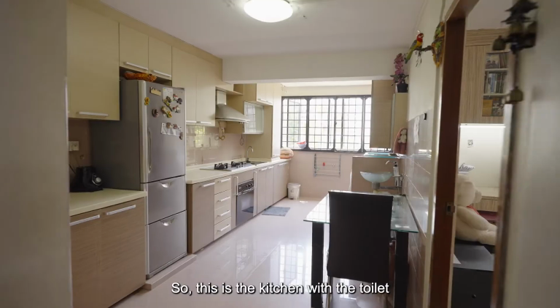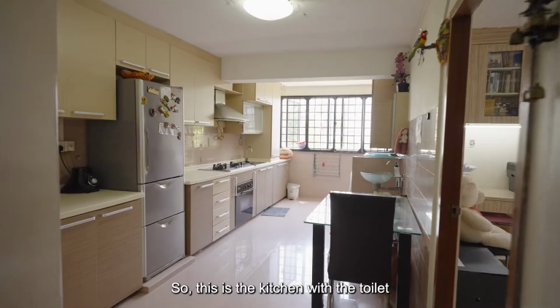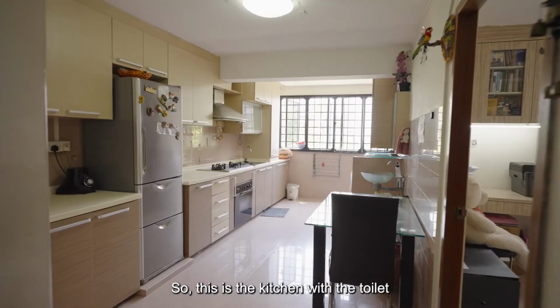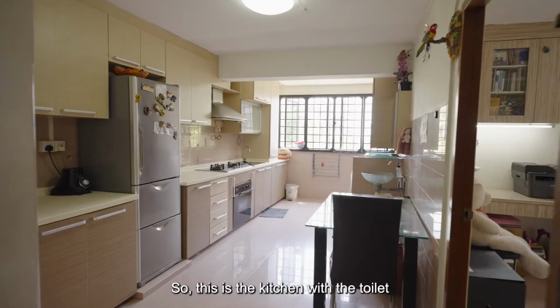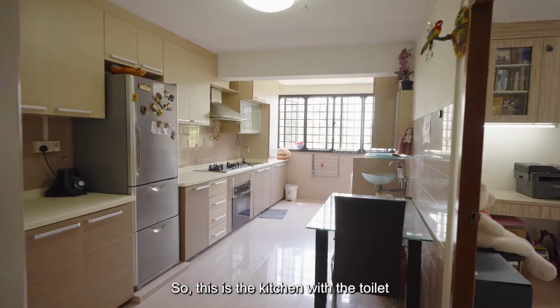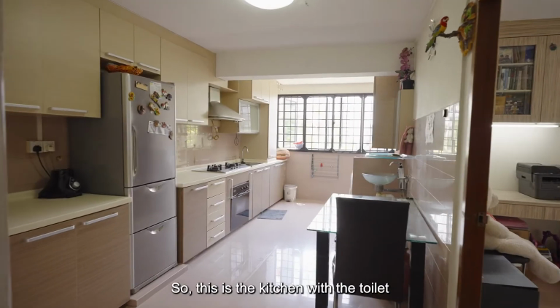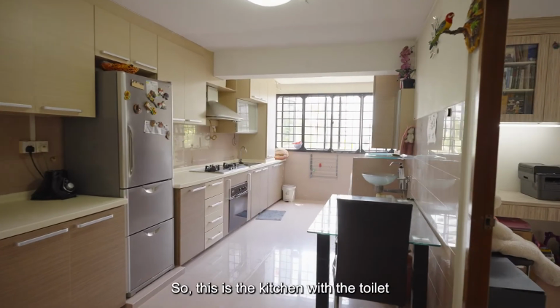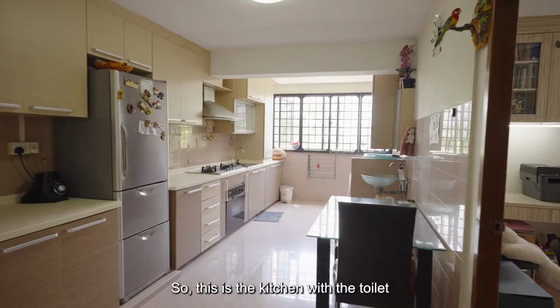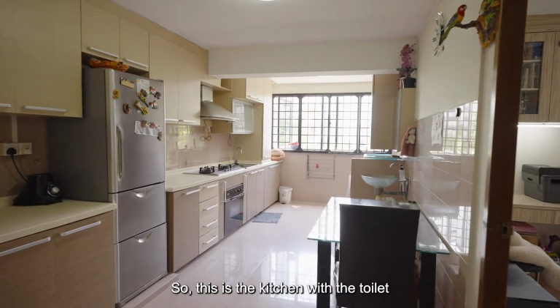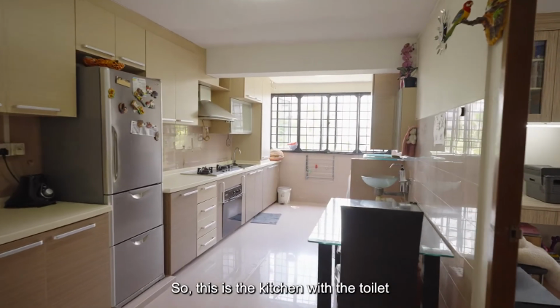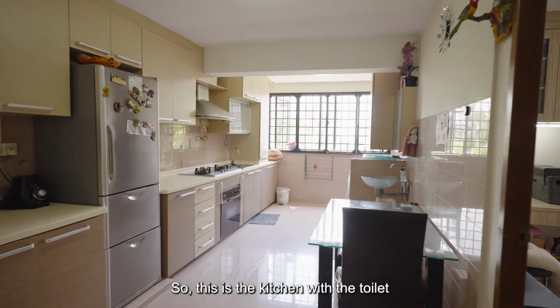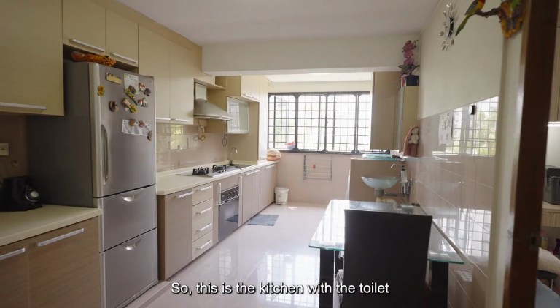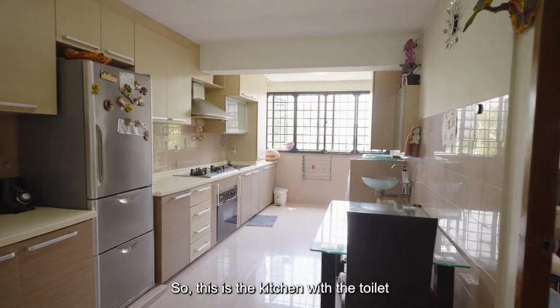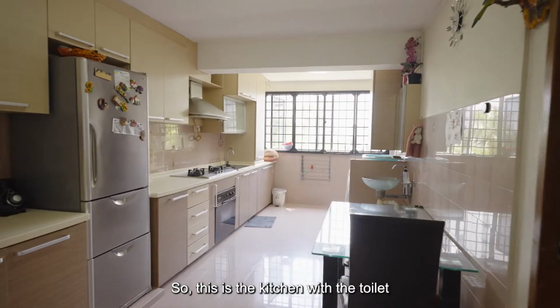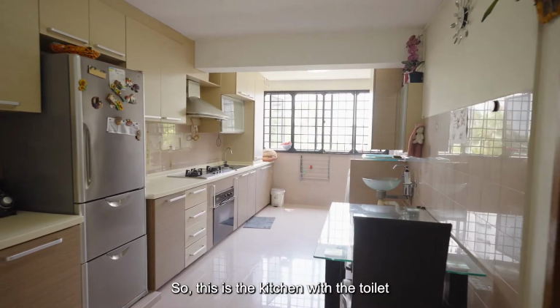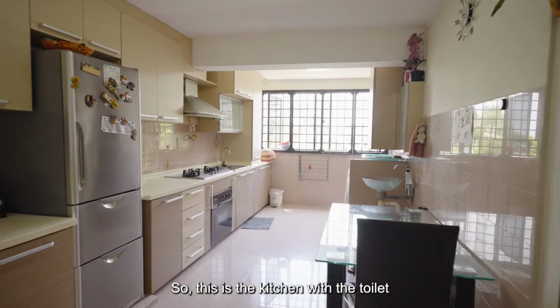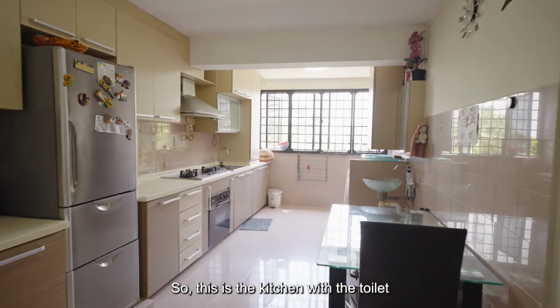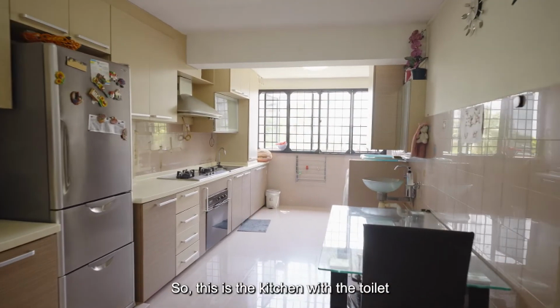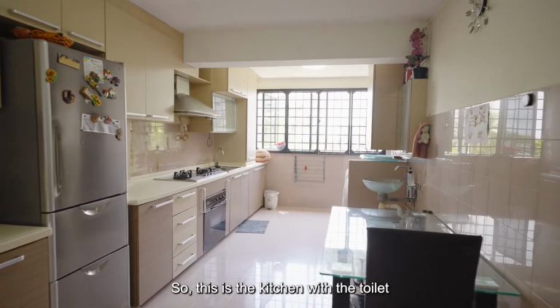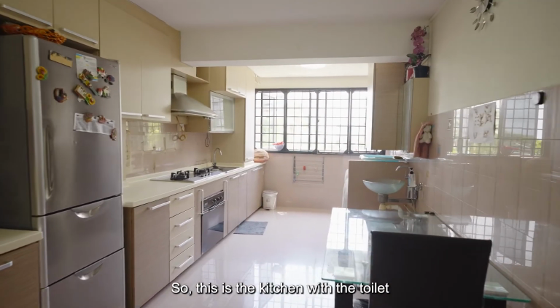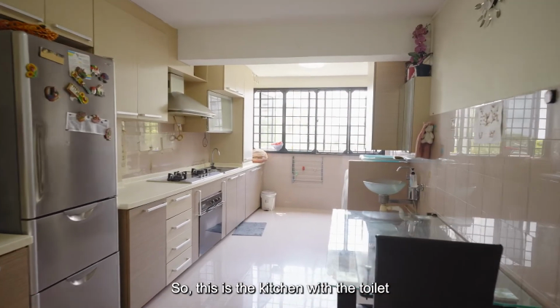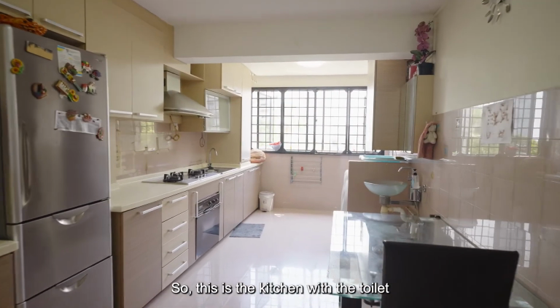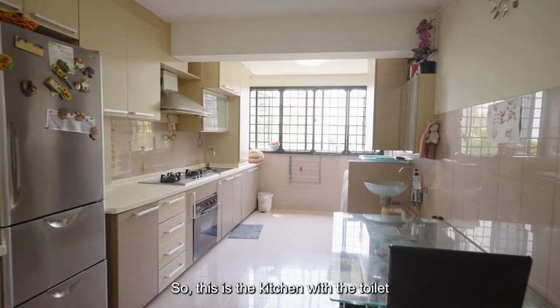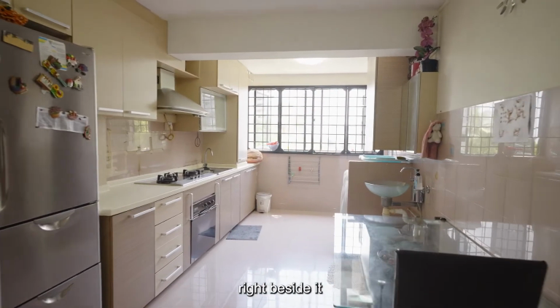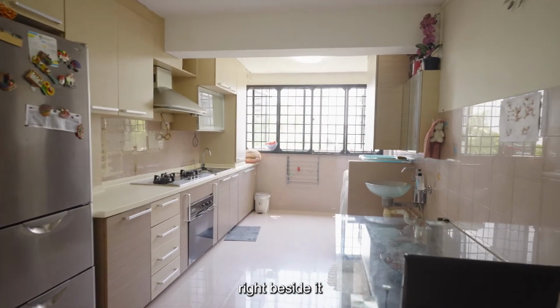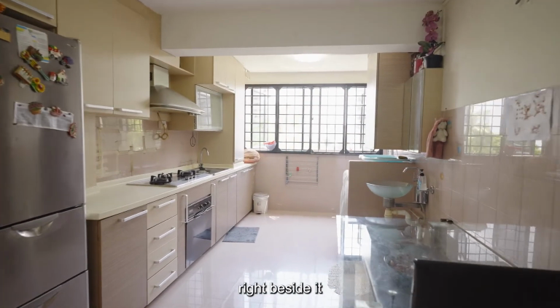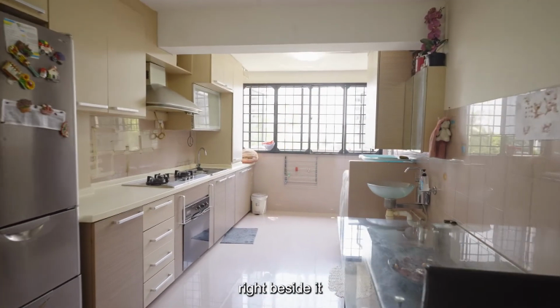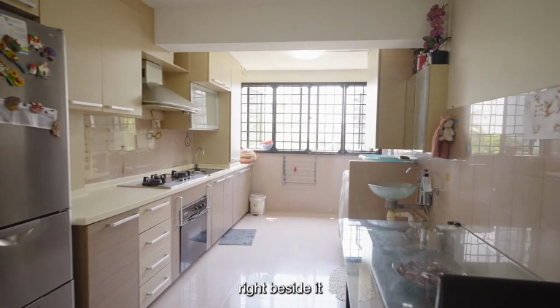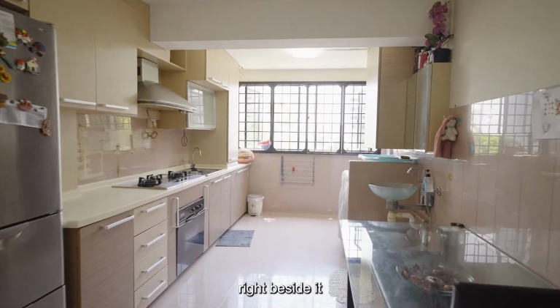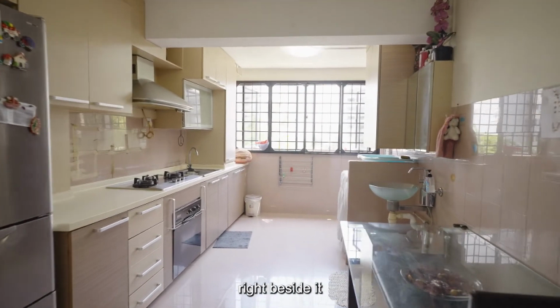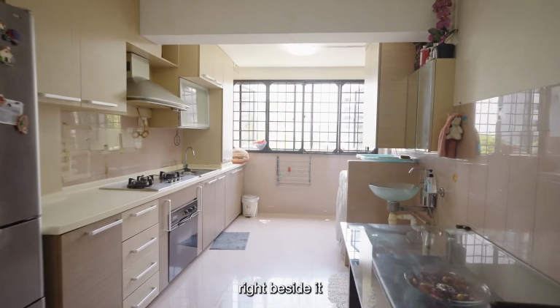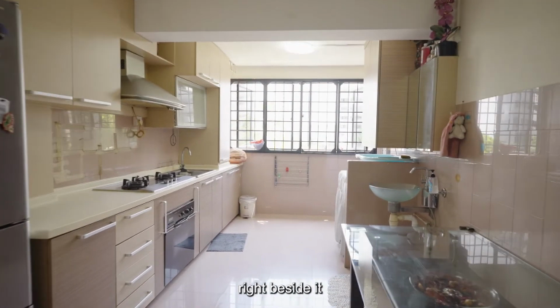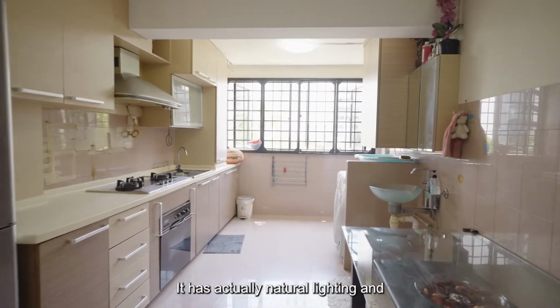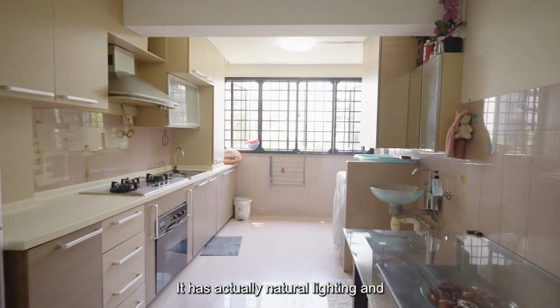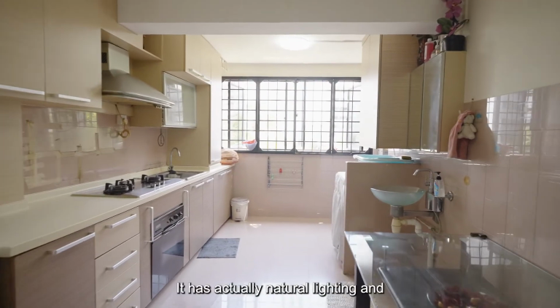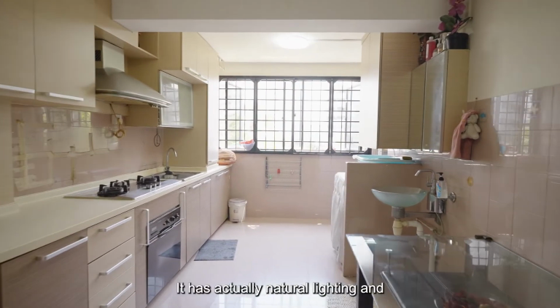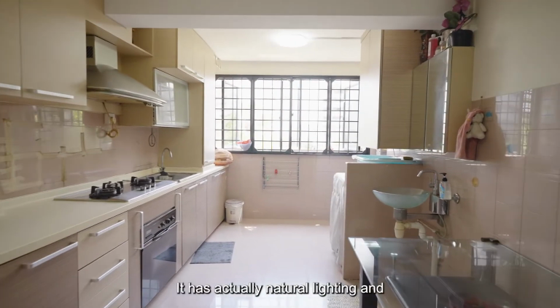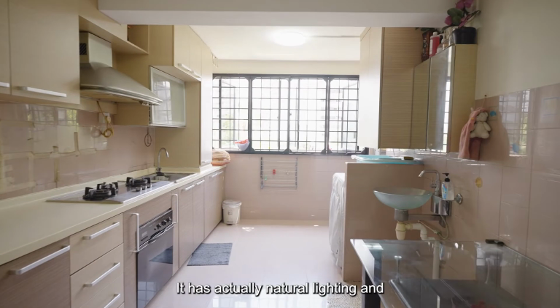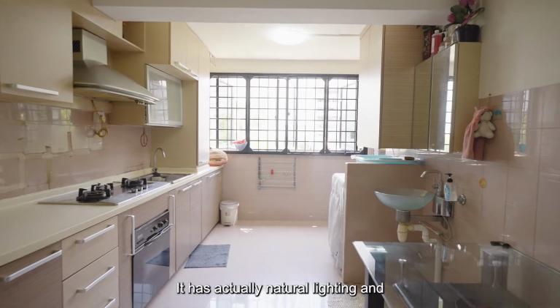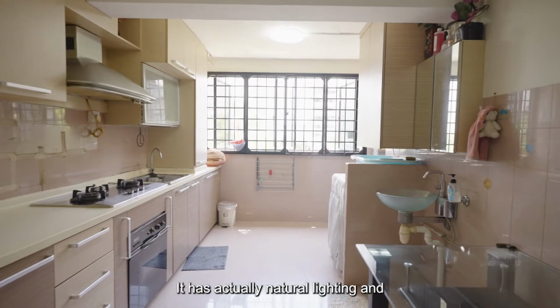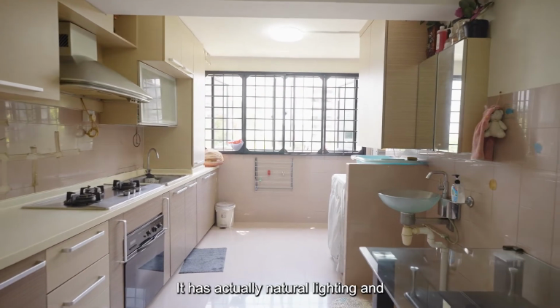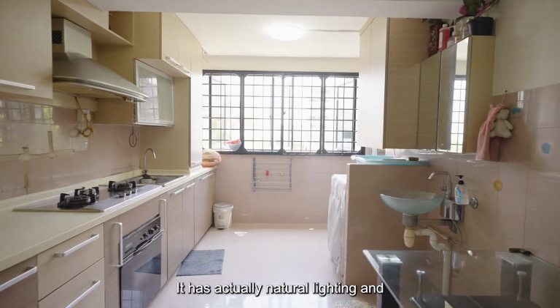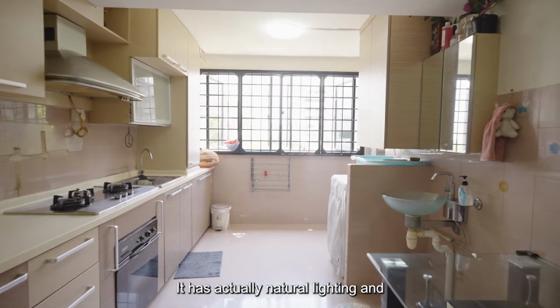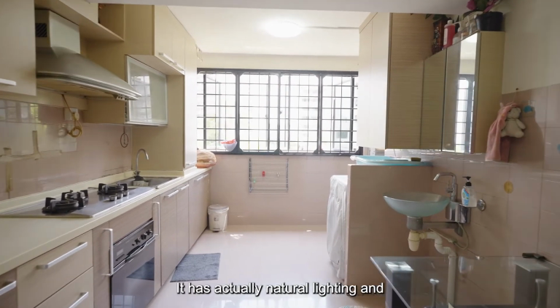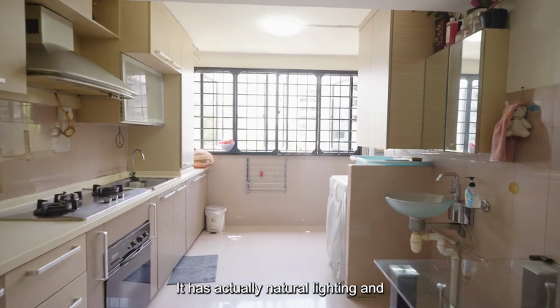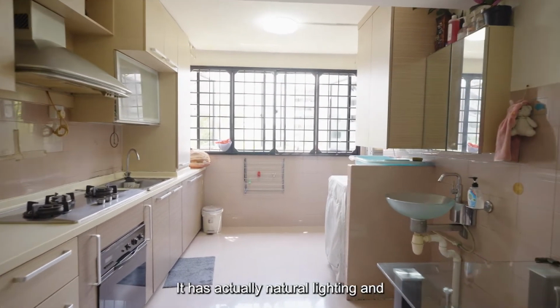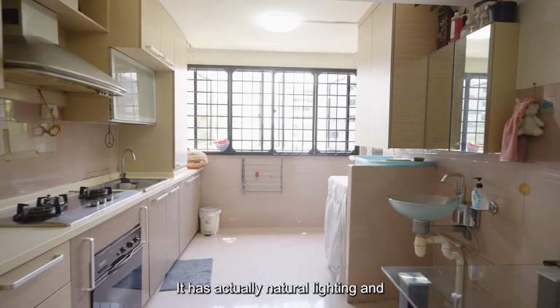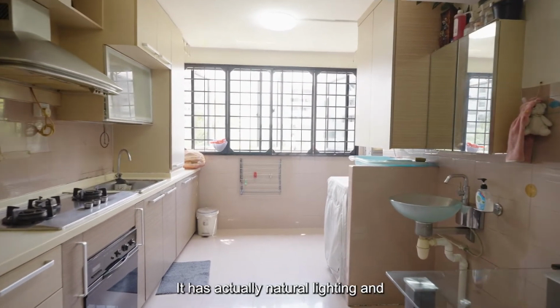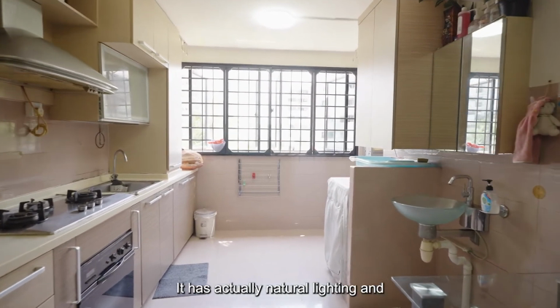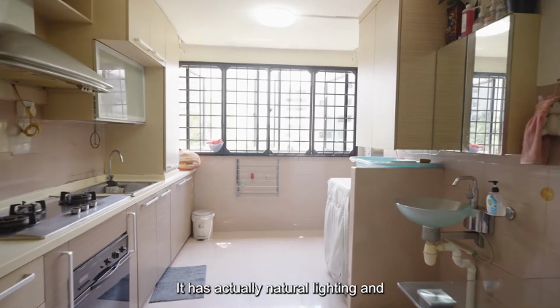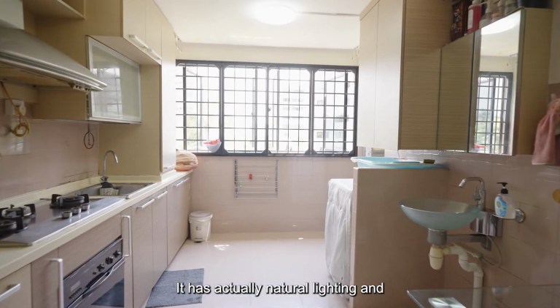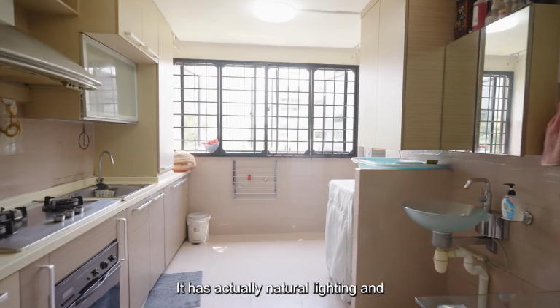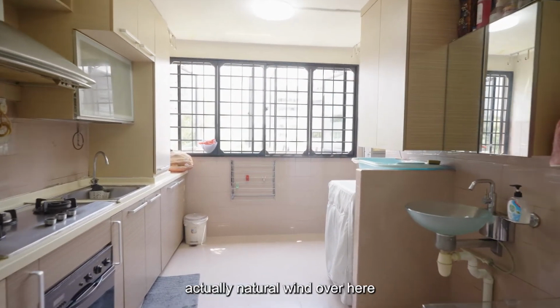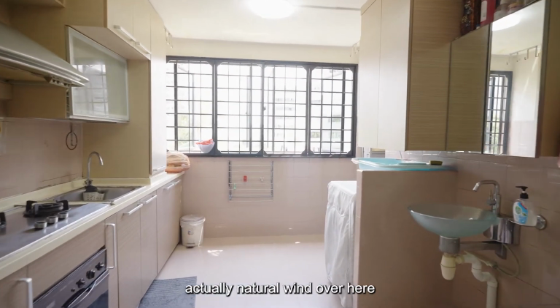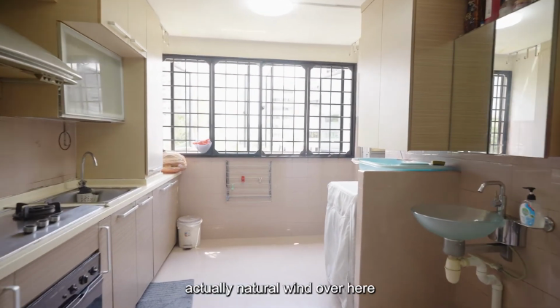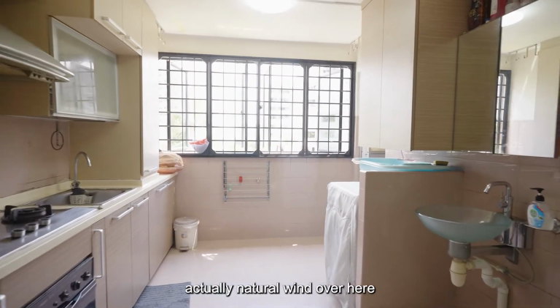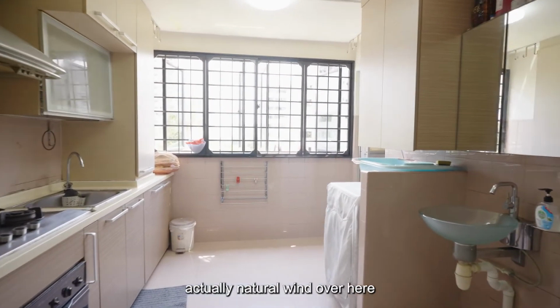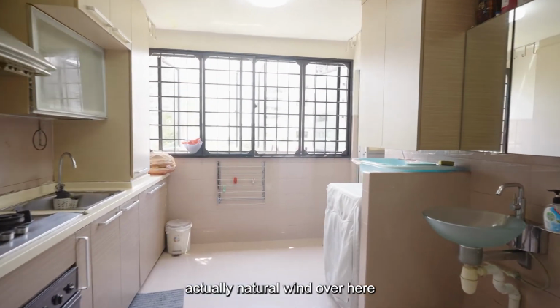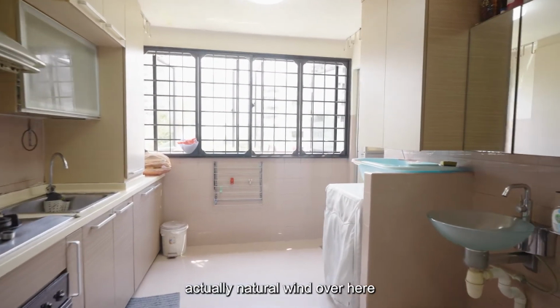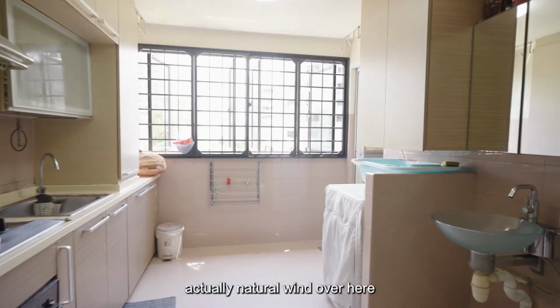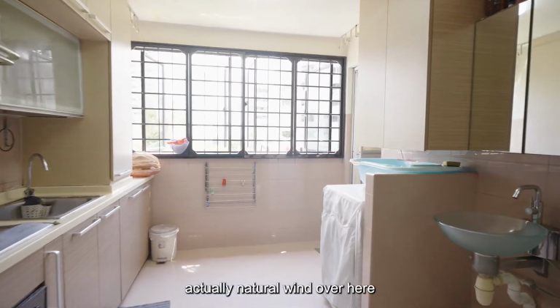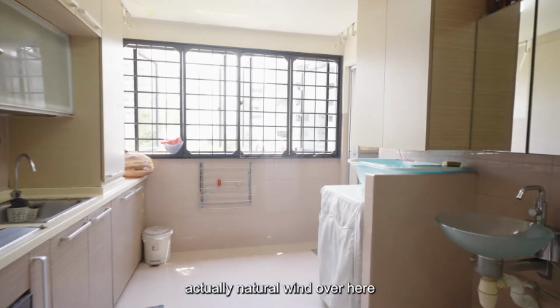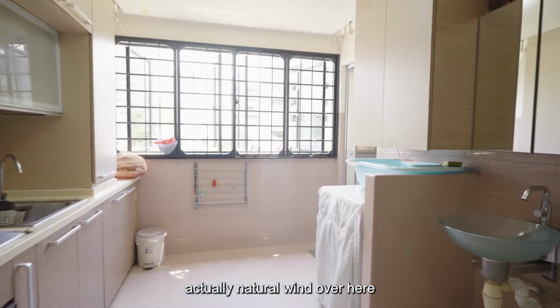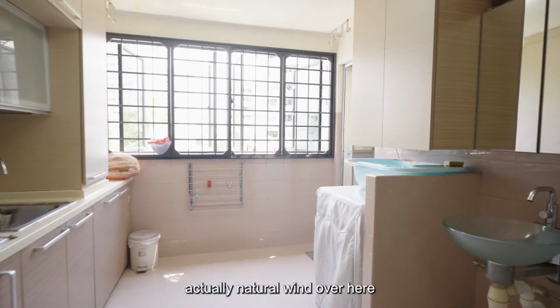This is the kitchen with the toilet right beside it. There's actually natural lighting and natural ventilation over here.